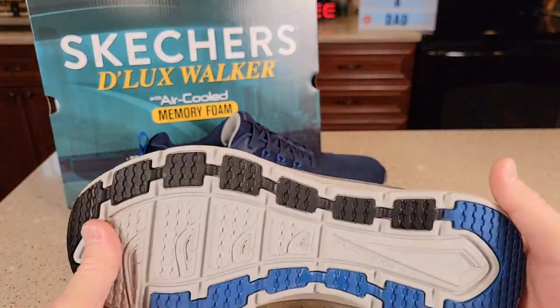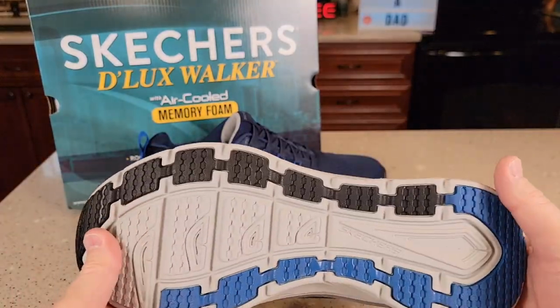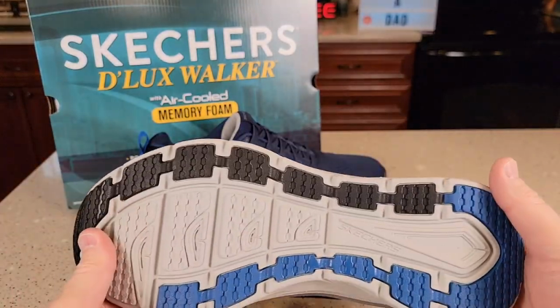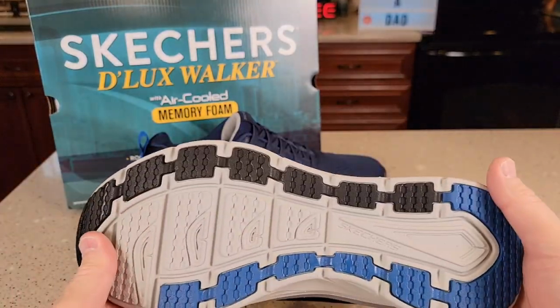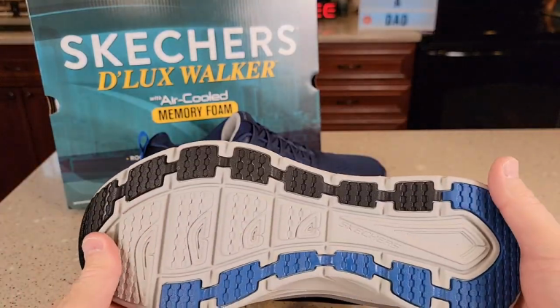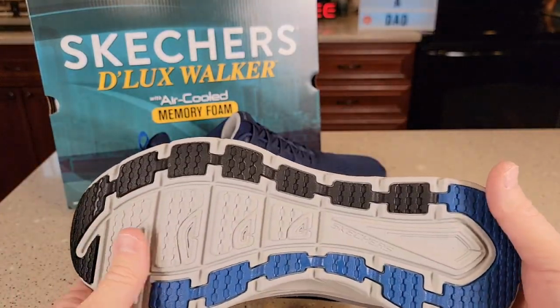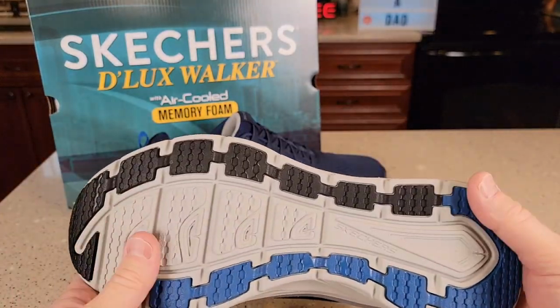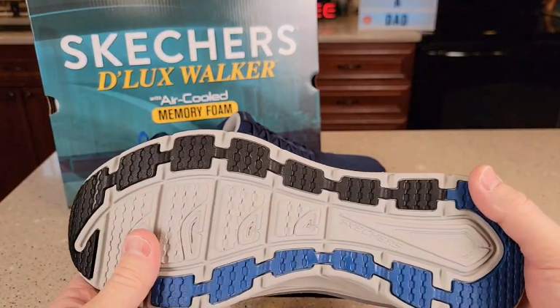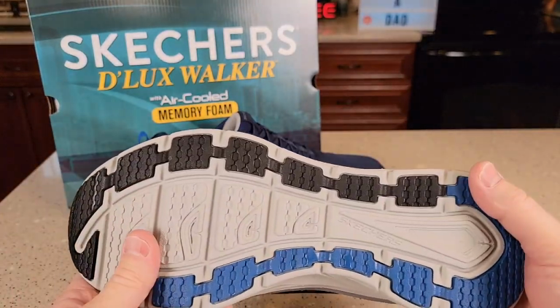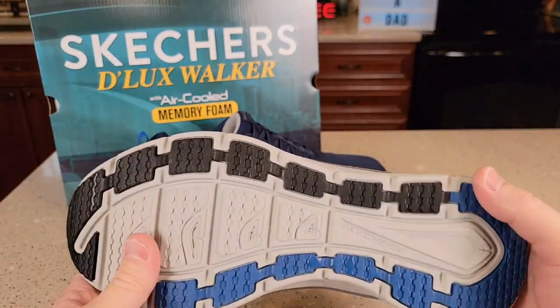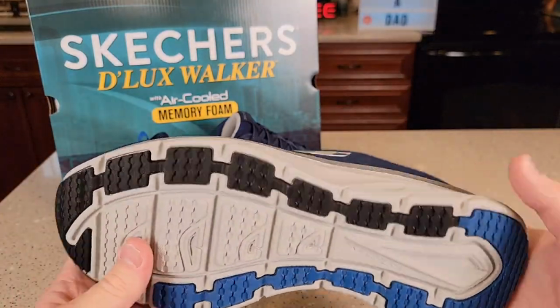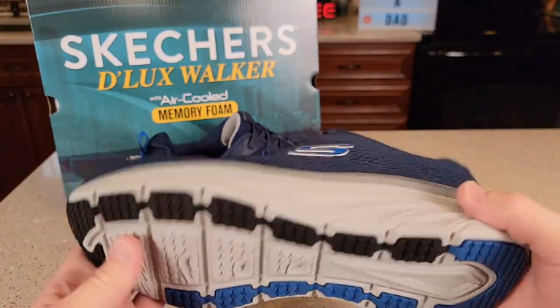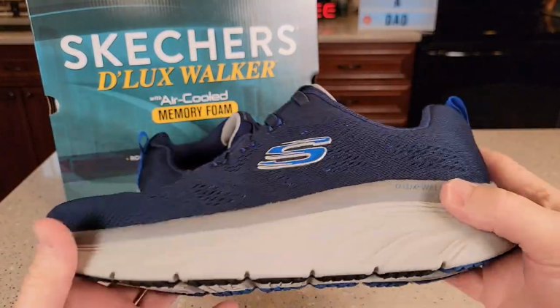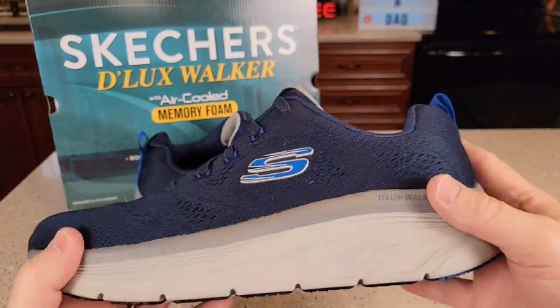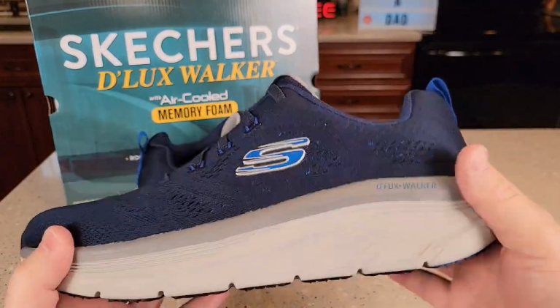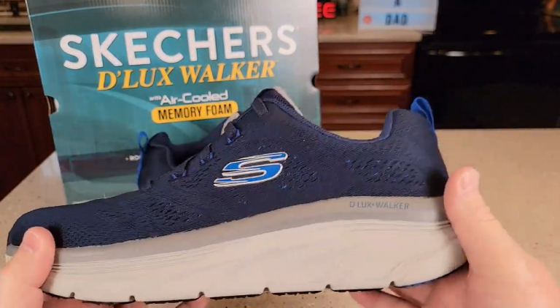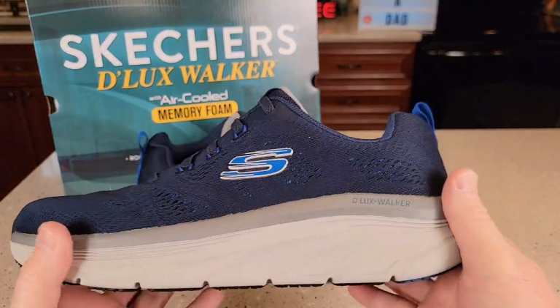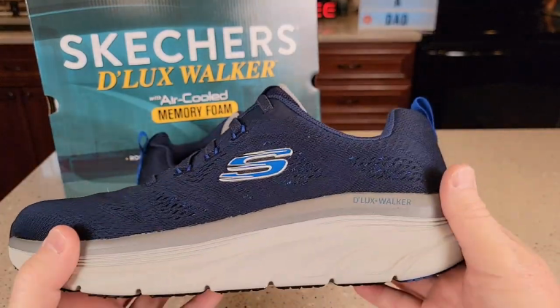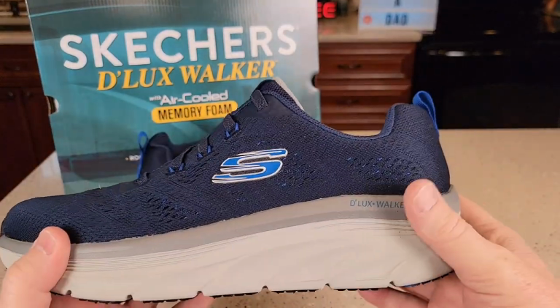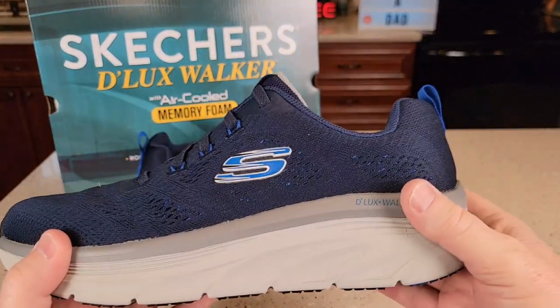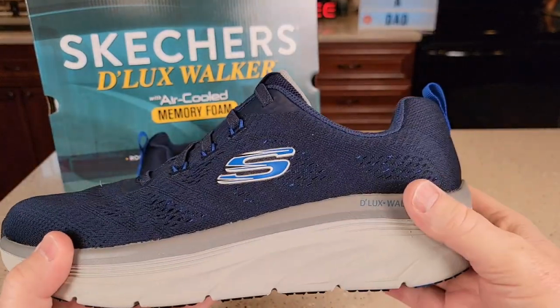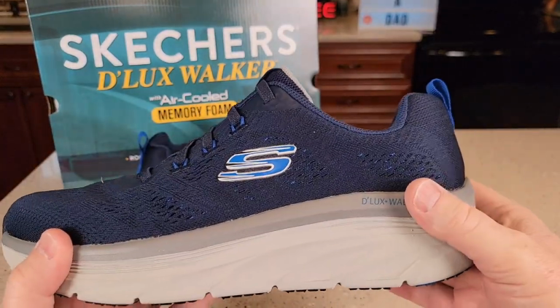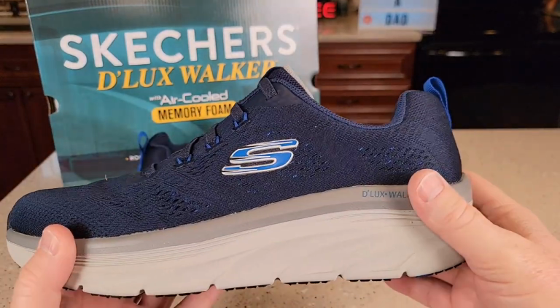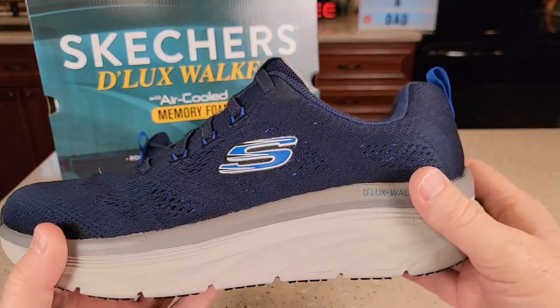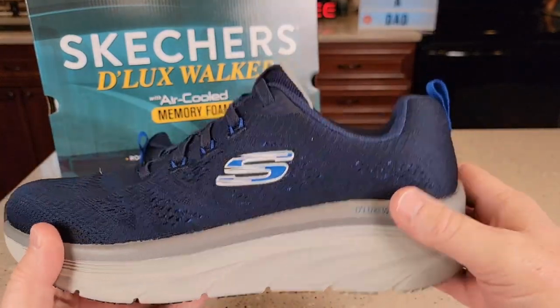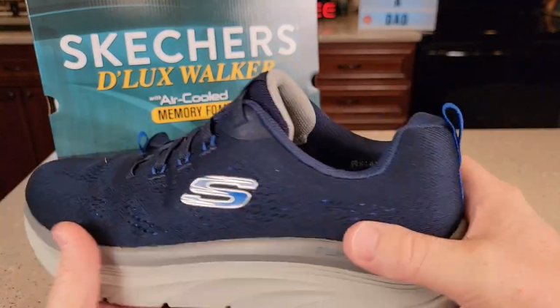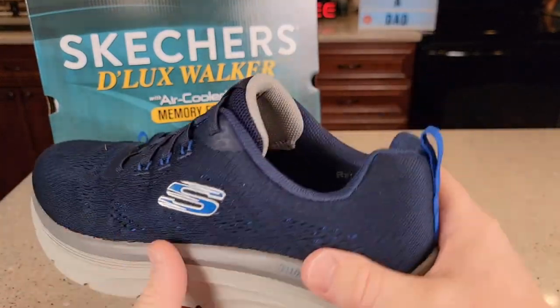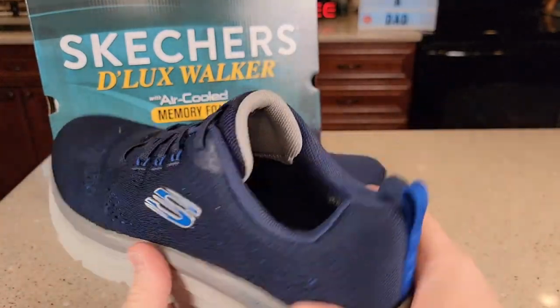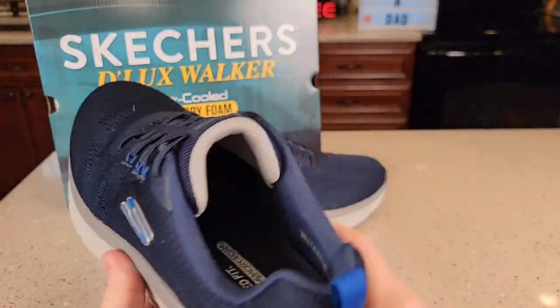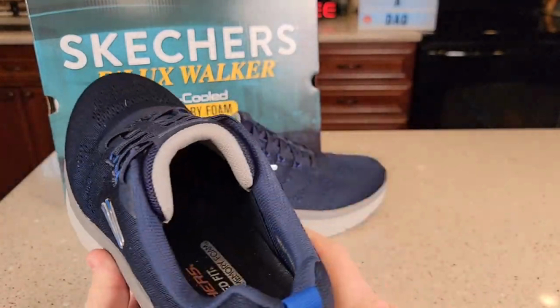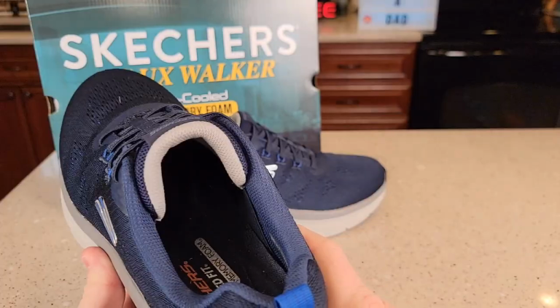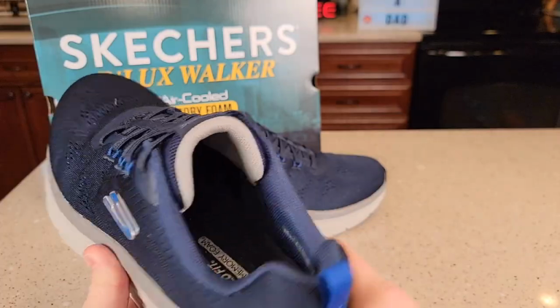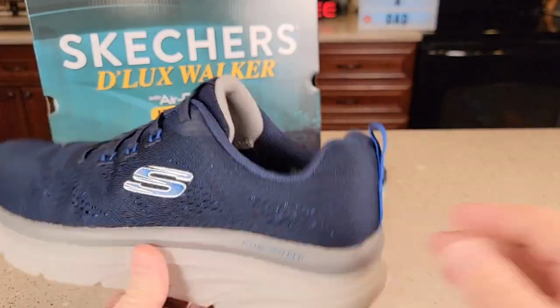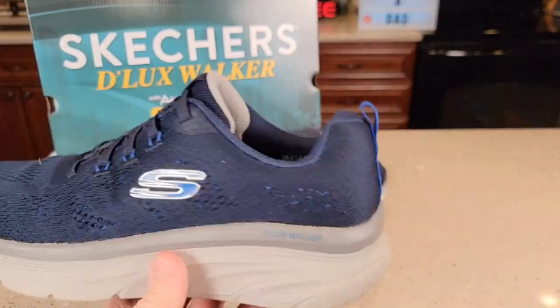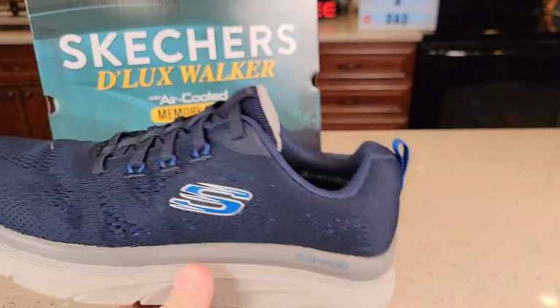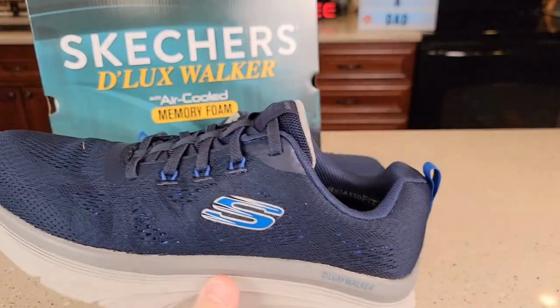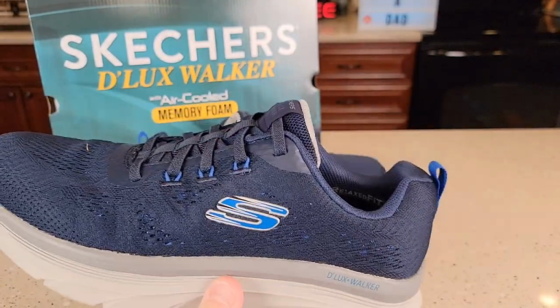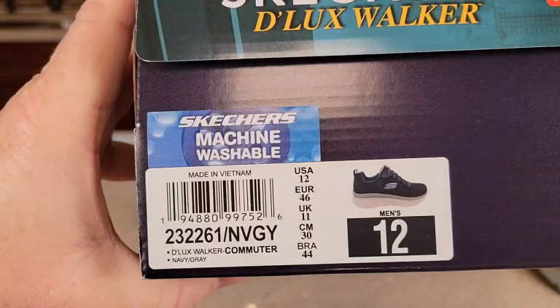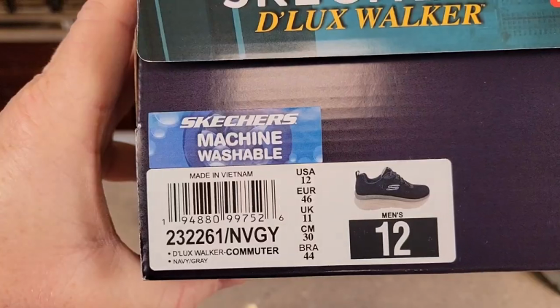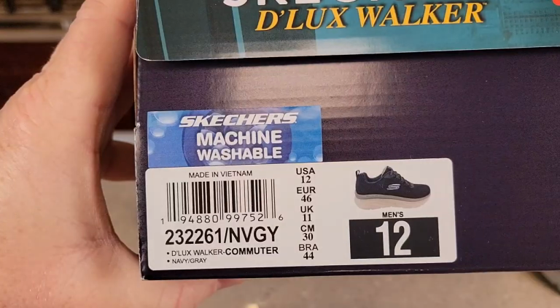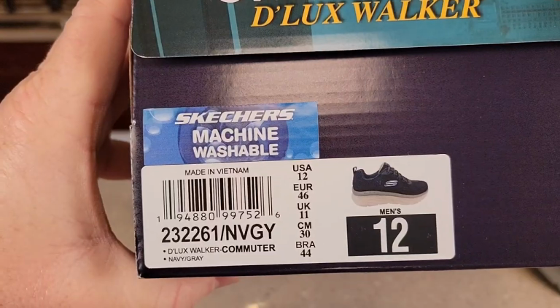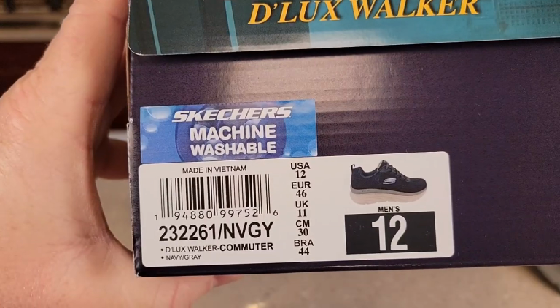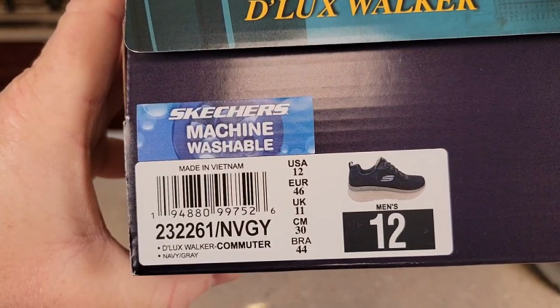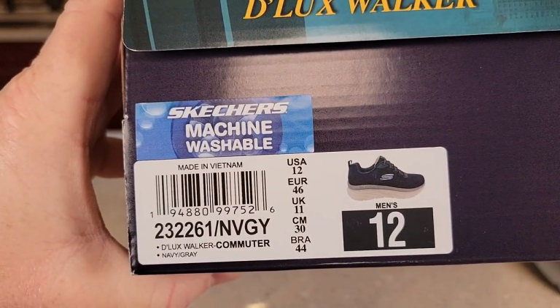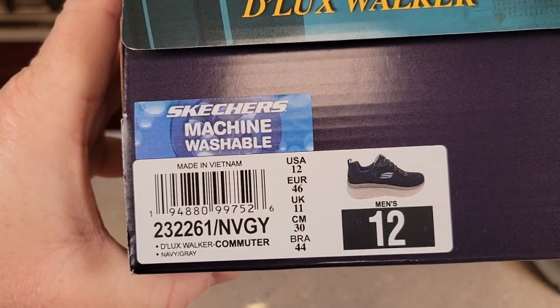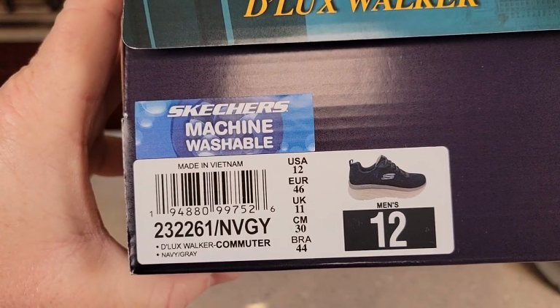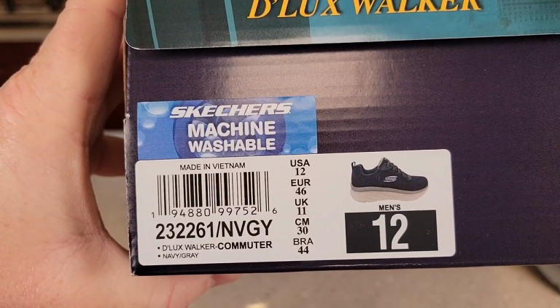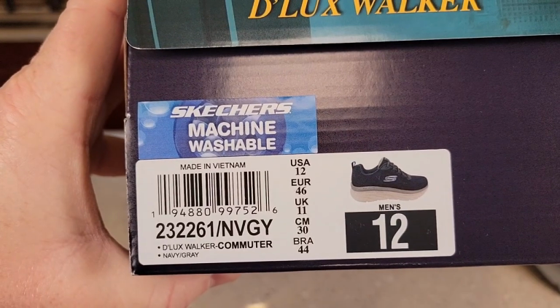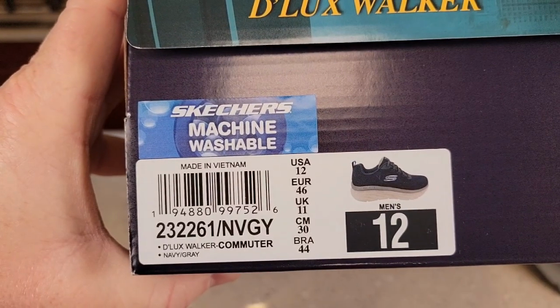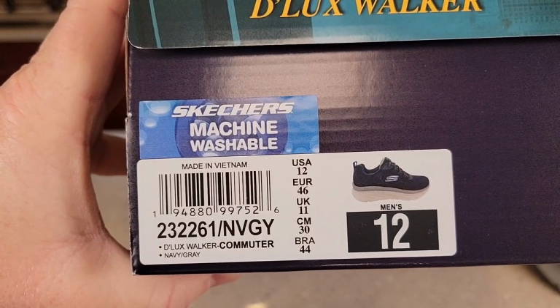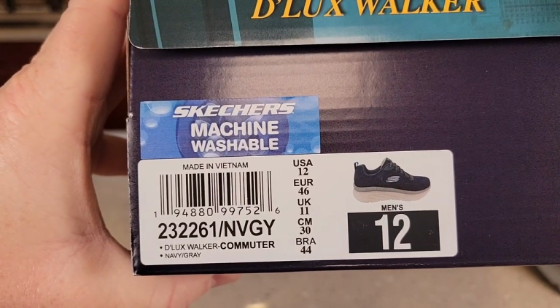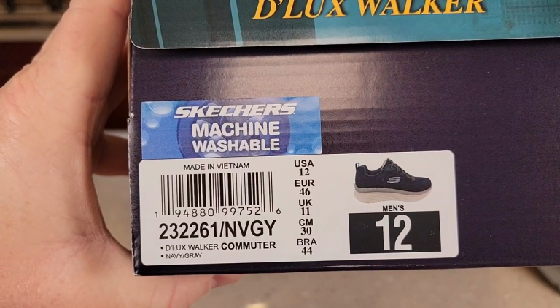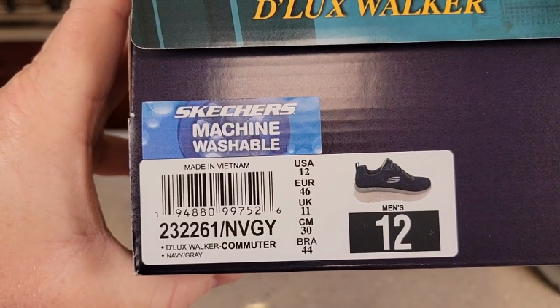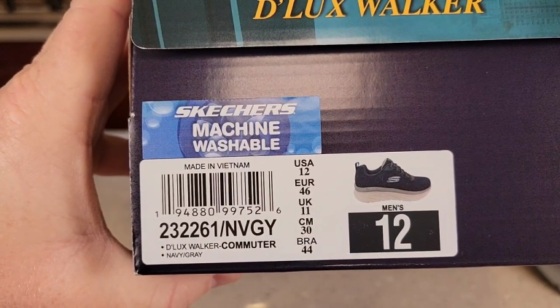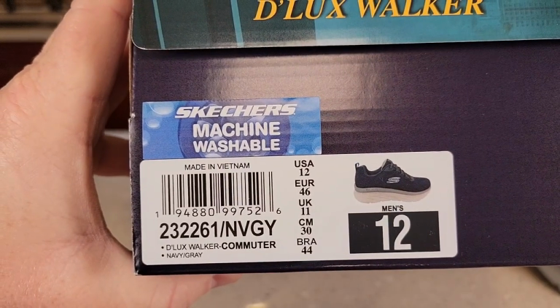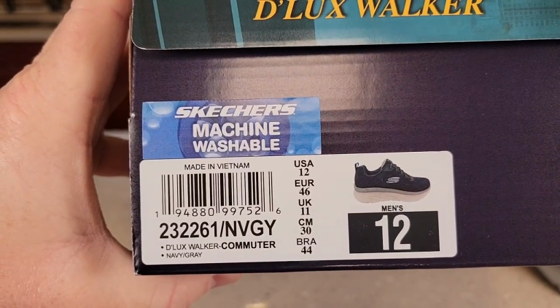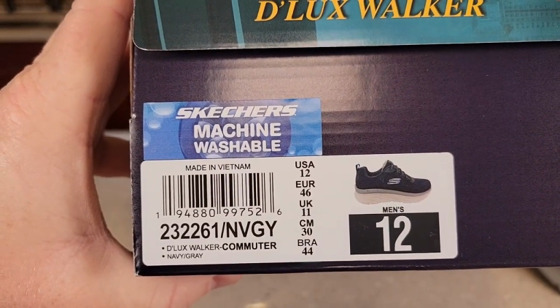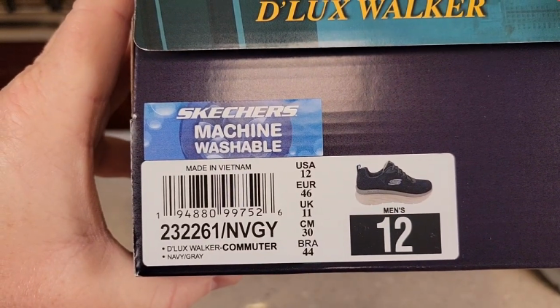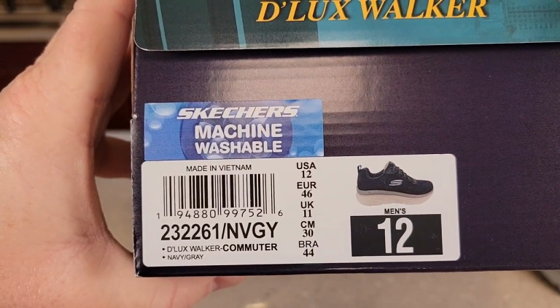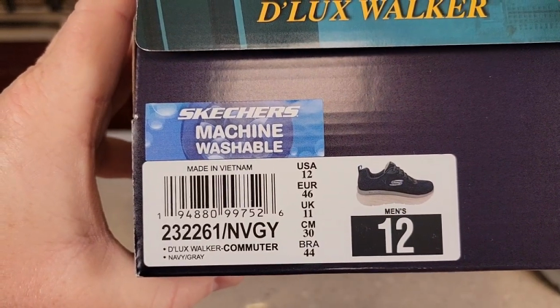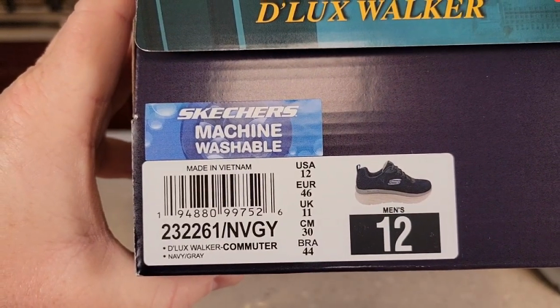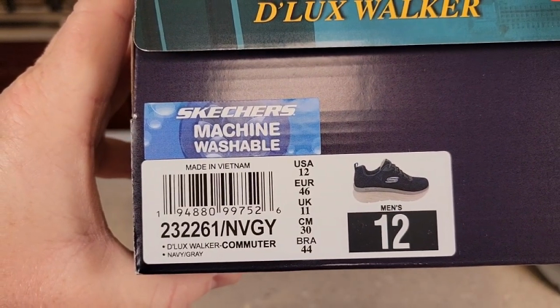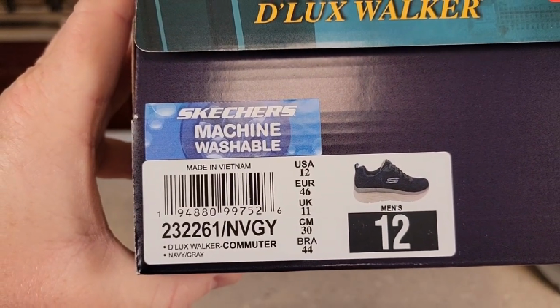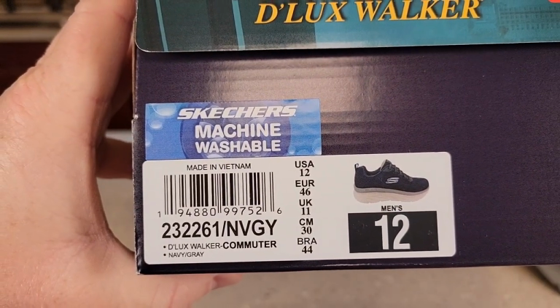There's what the sole looks like — a lot of cushion, a lot of padding. This is the navy gray color.